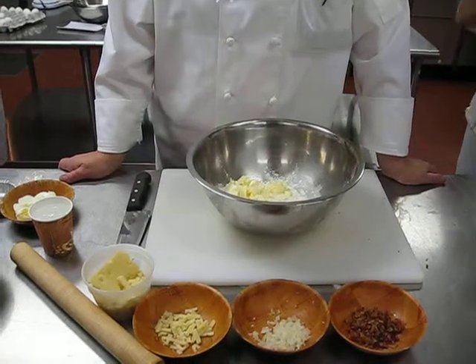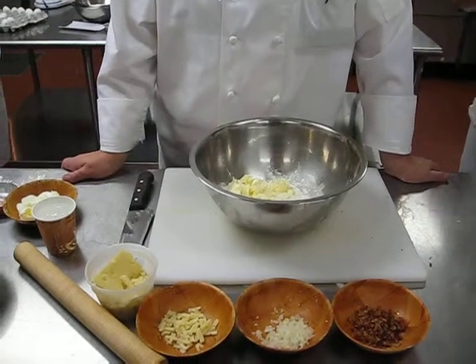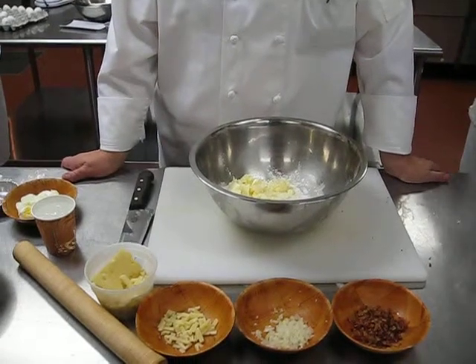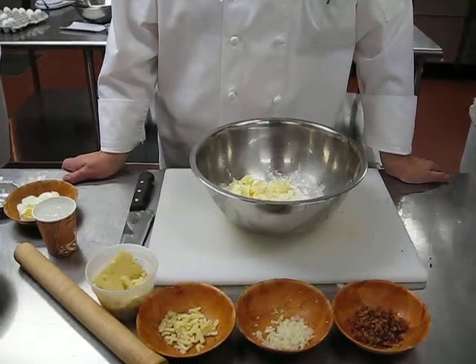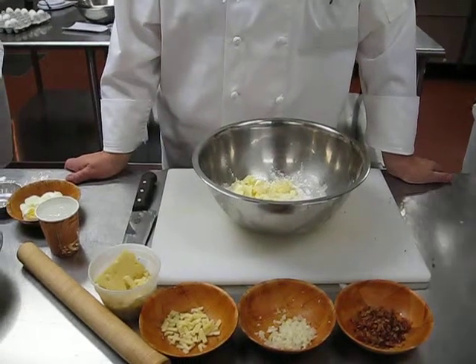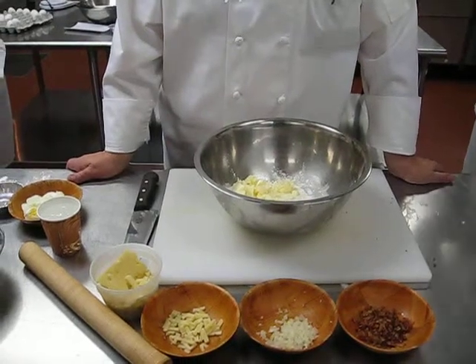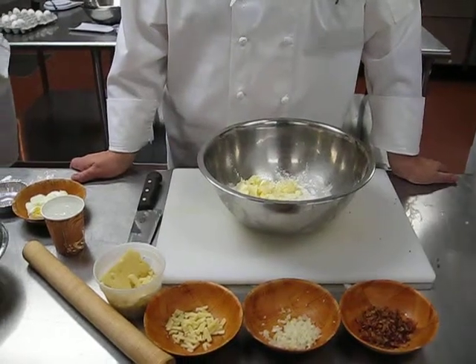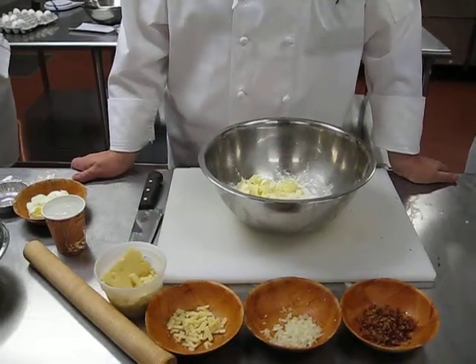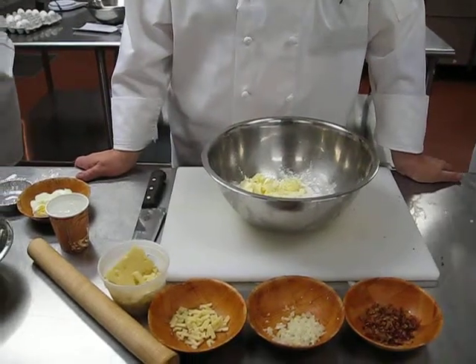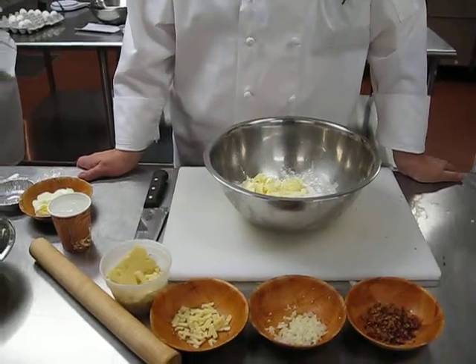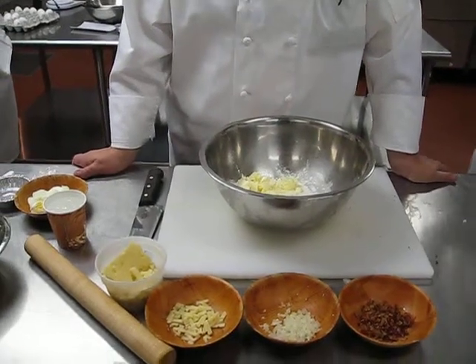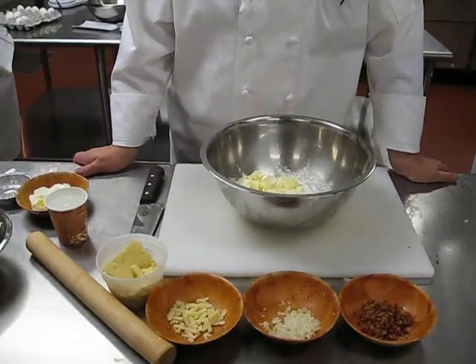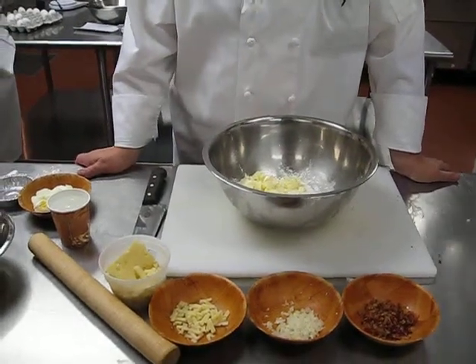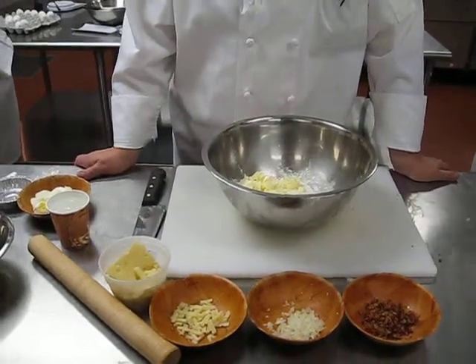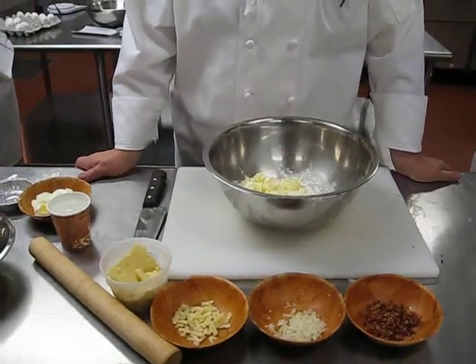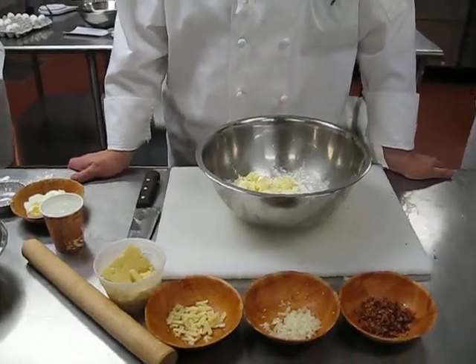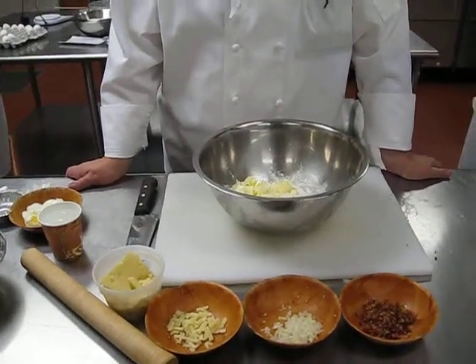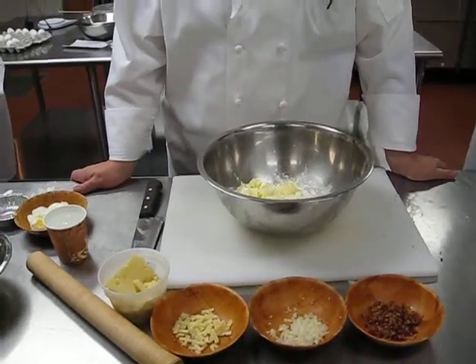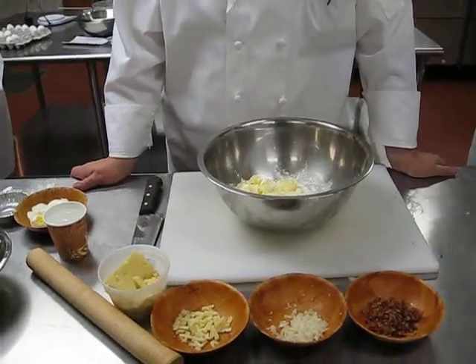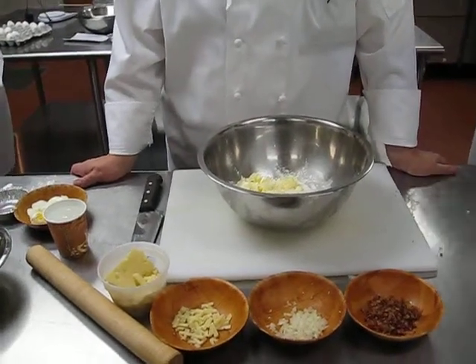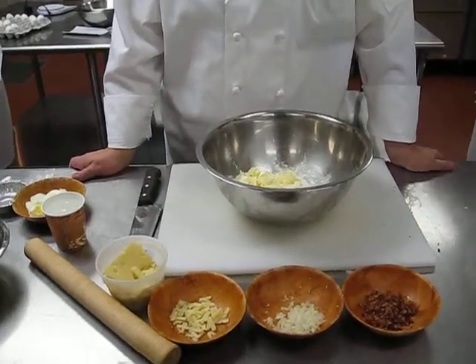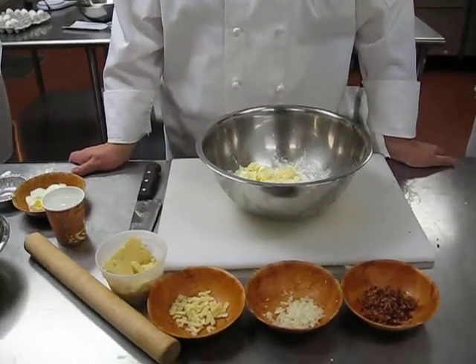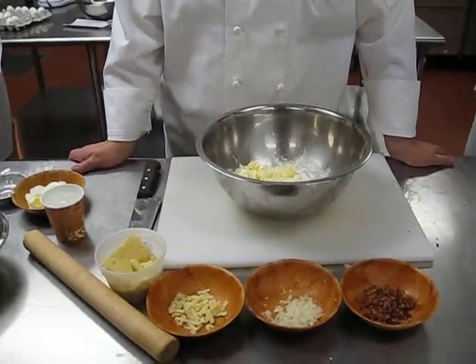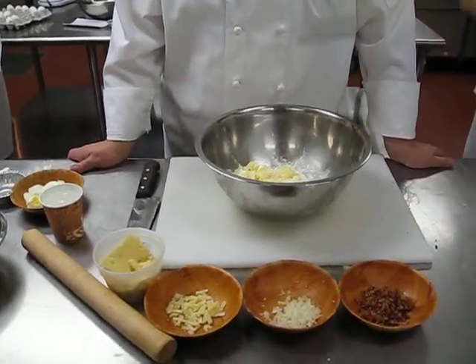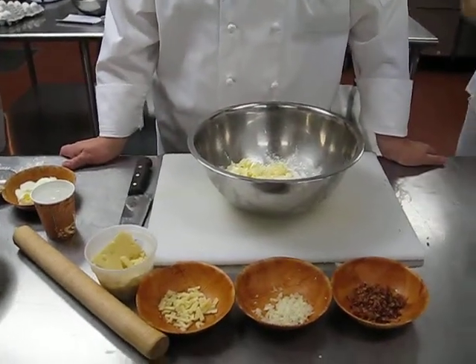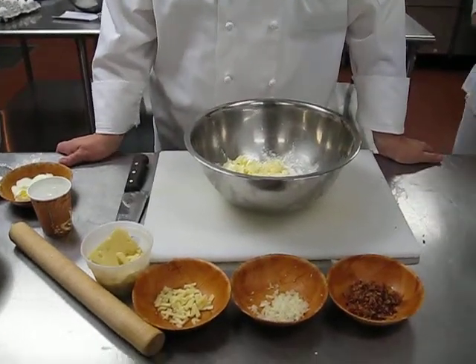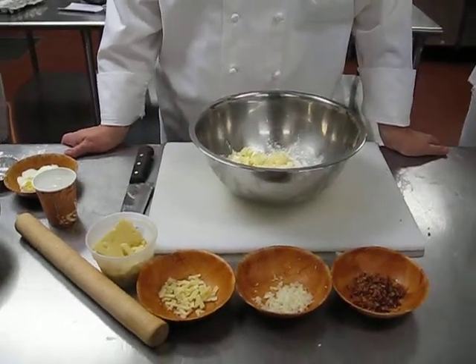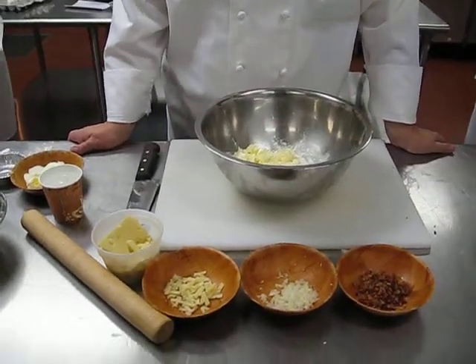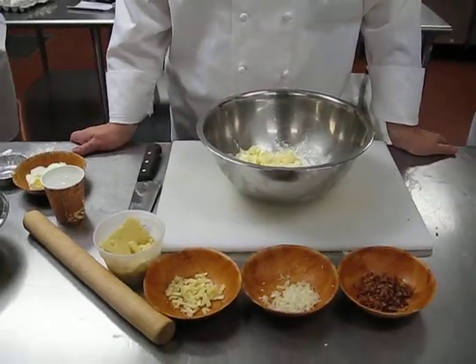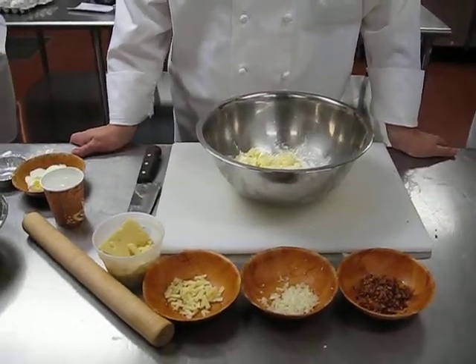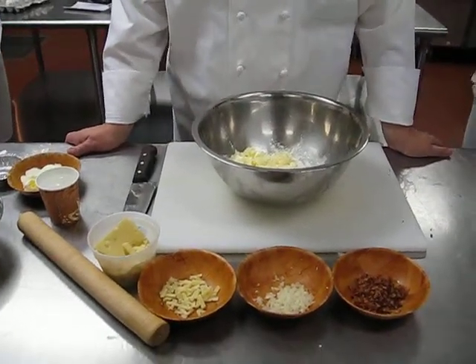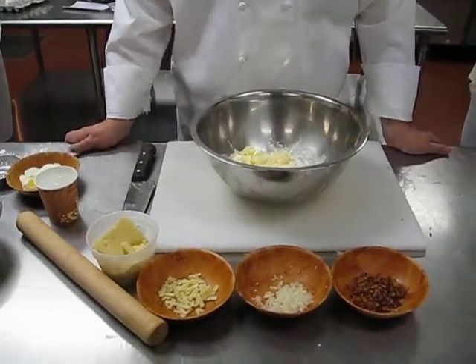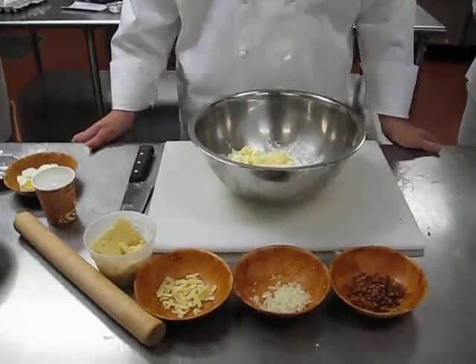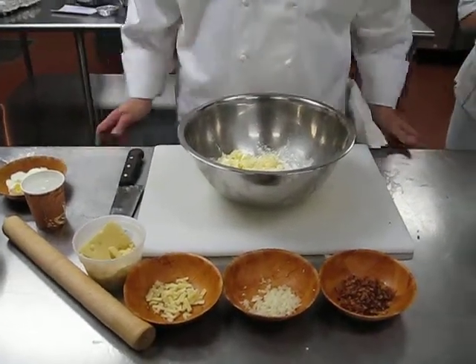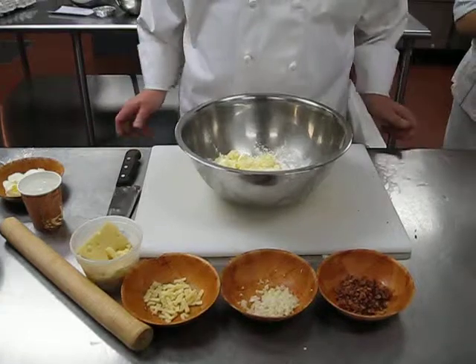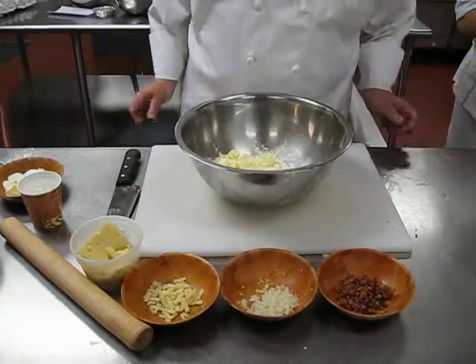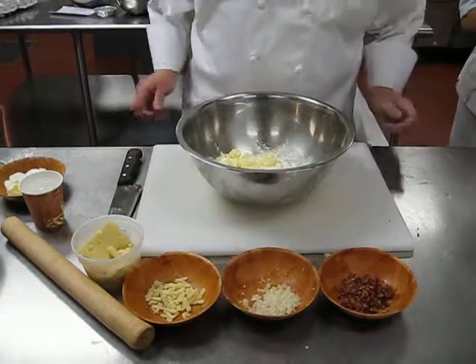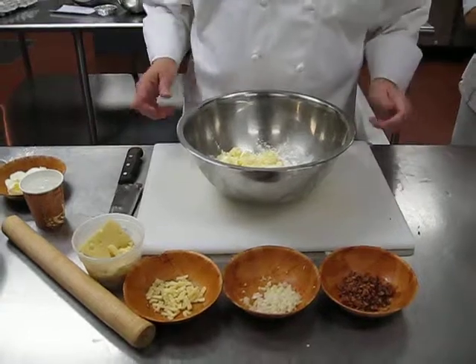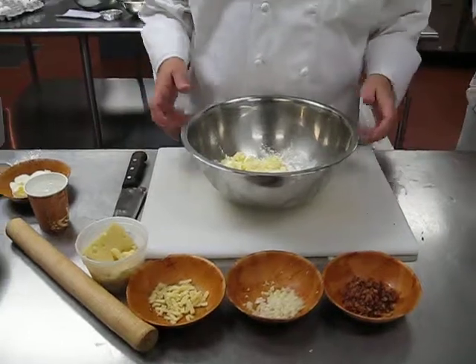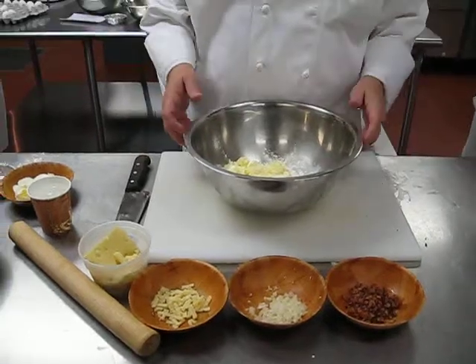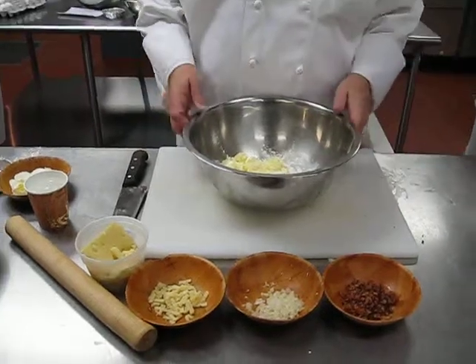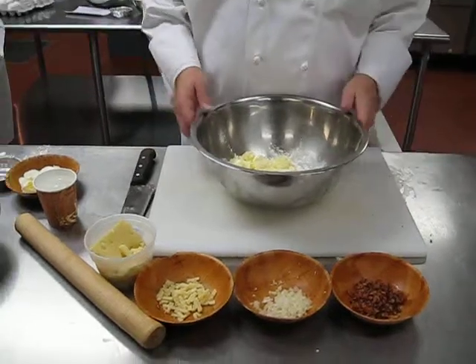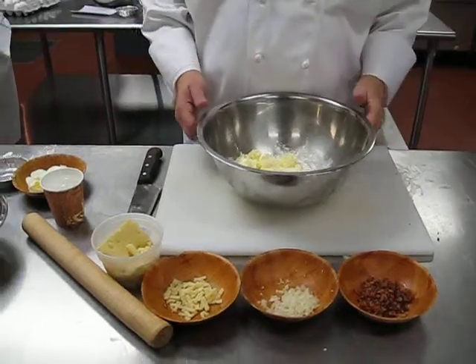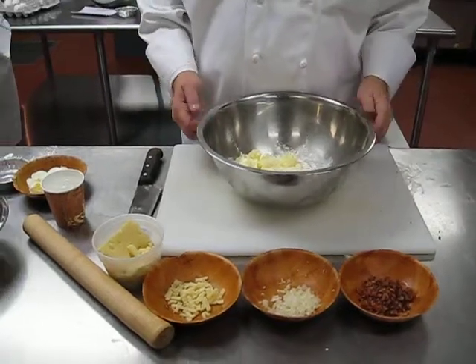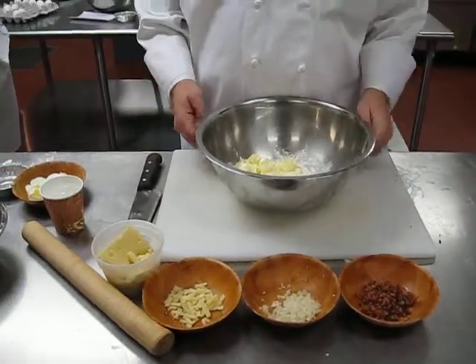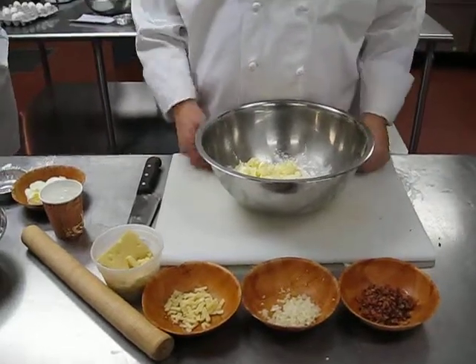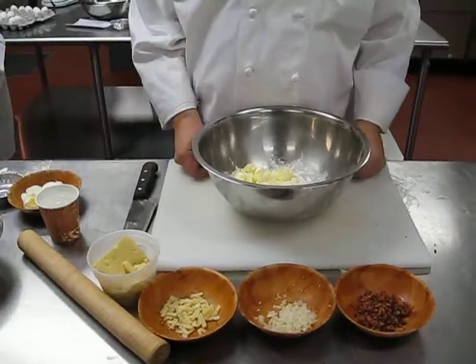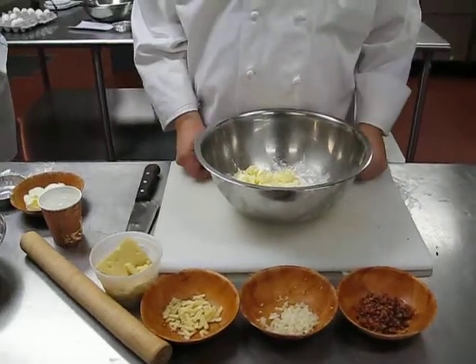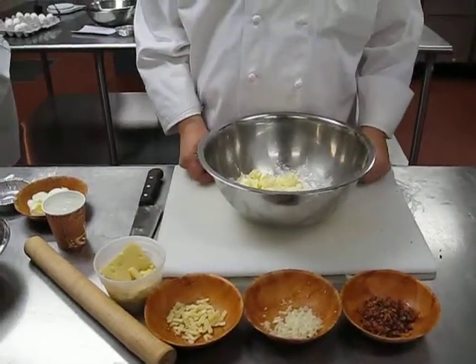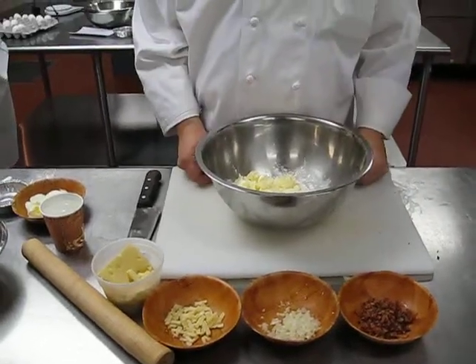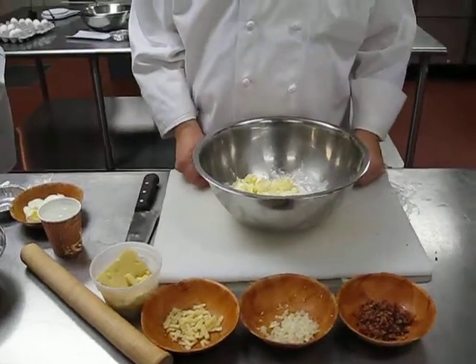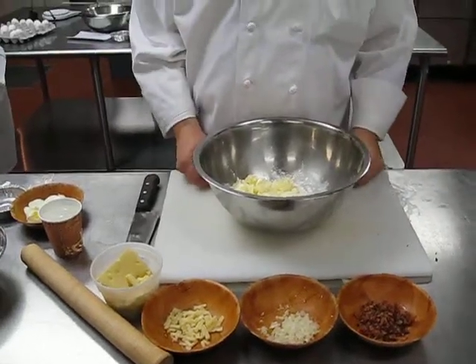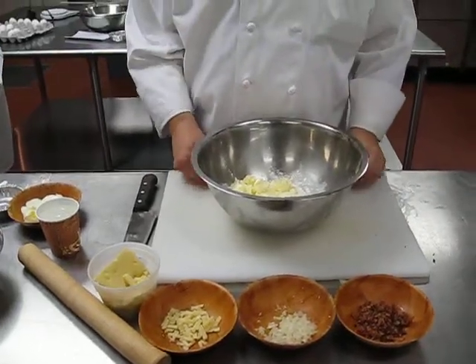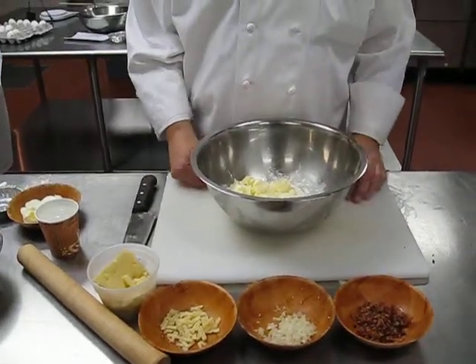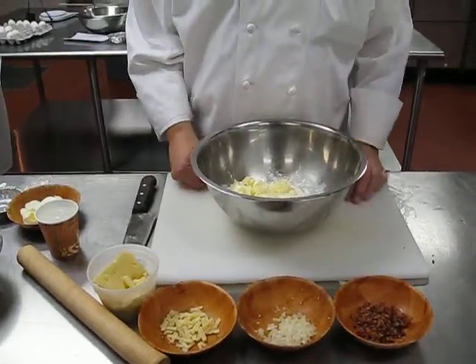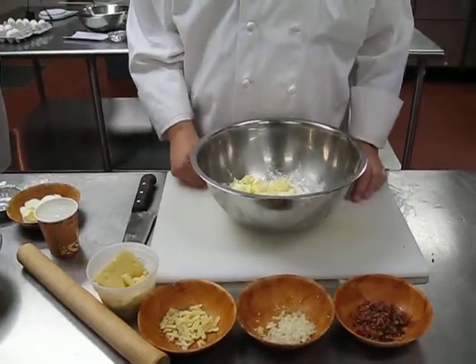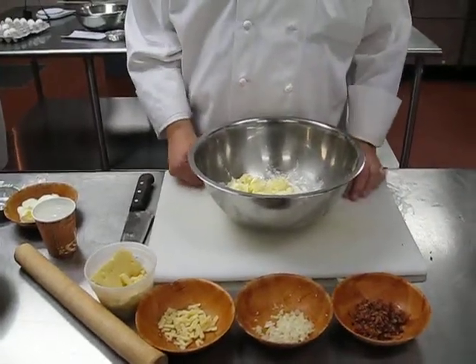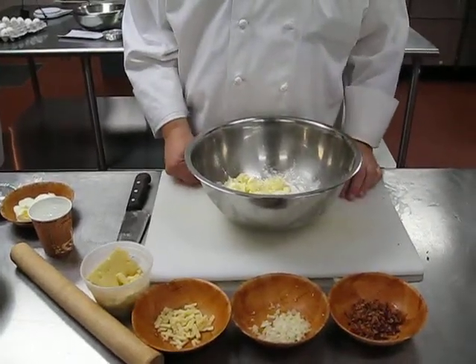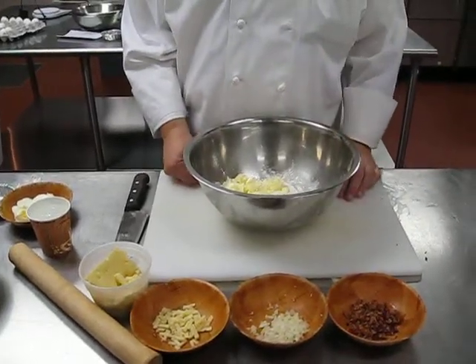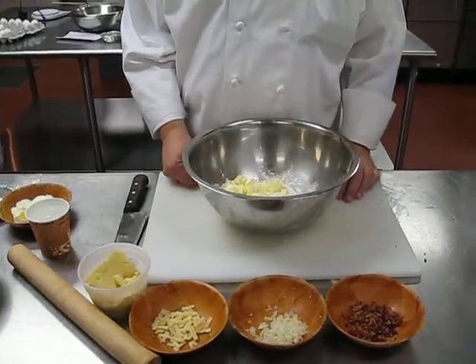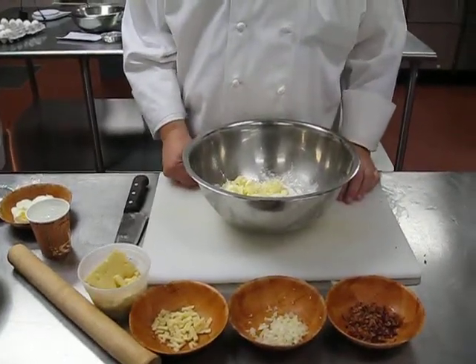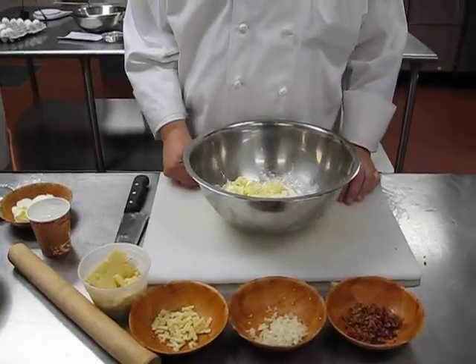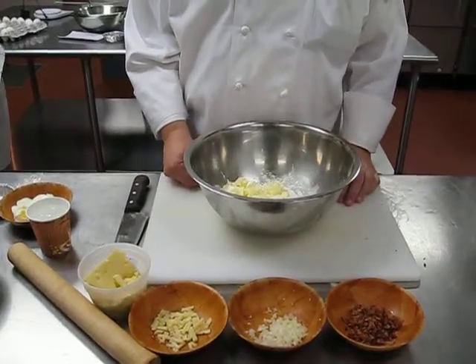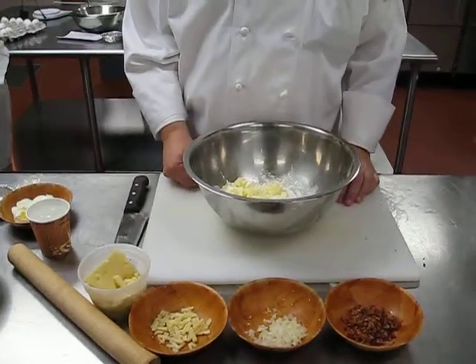Good afternoon class, how are we doing today? Alright, today we're going to demo a potato pie.